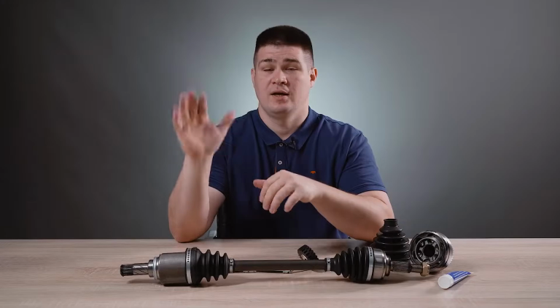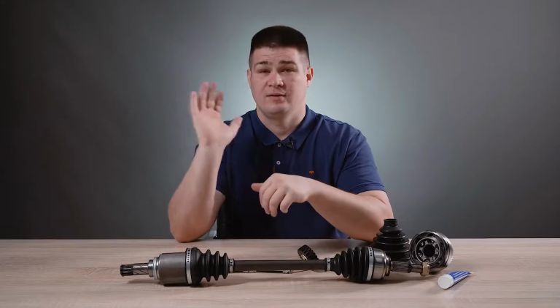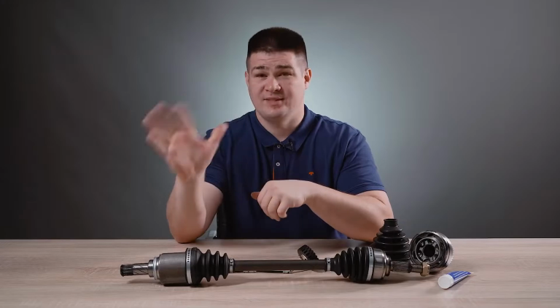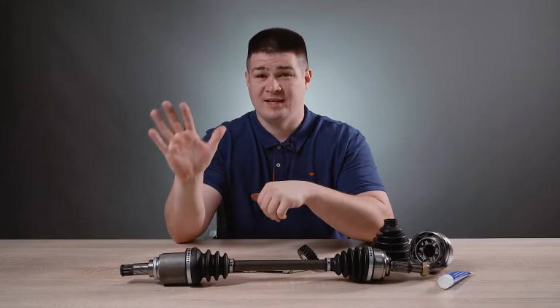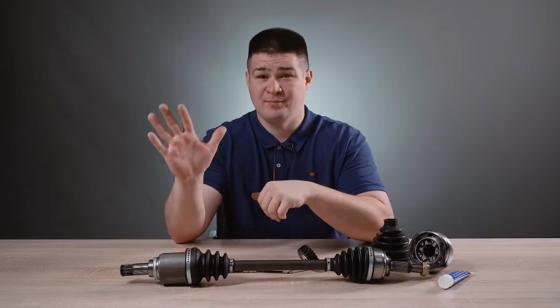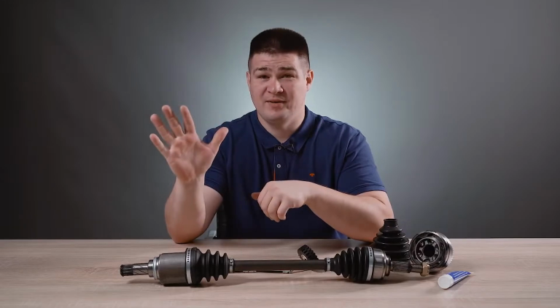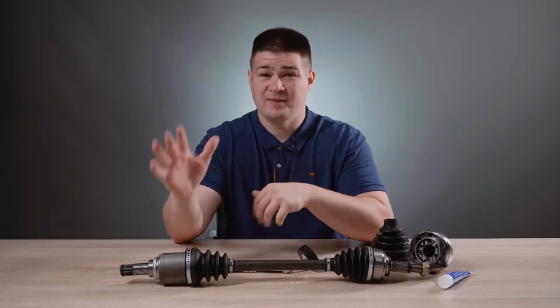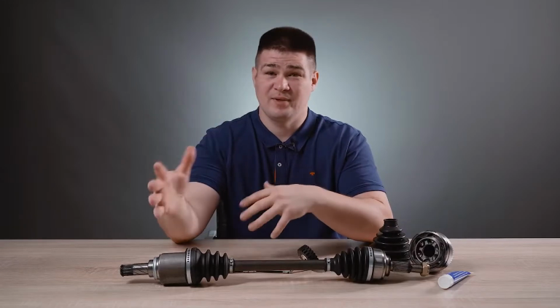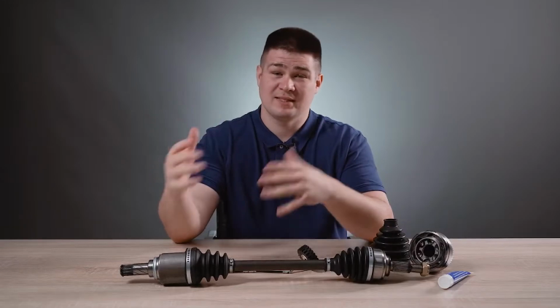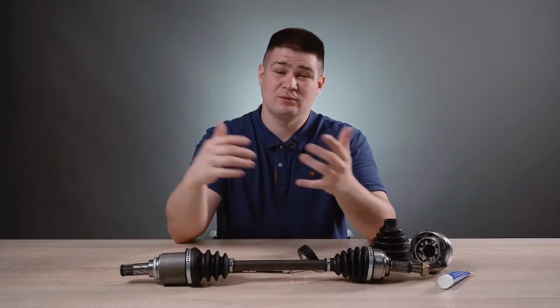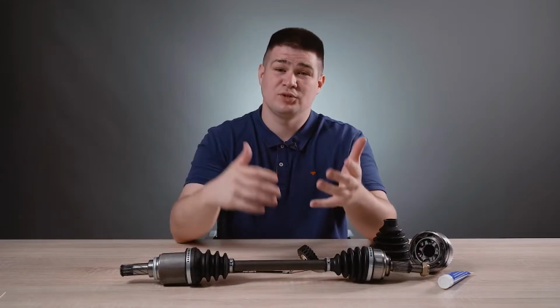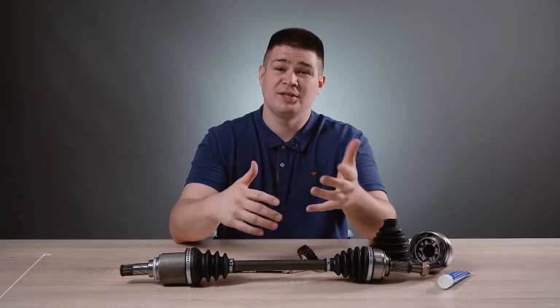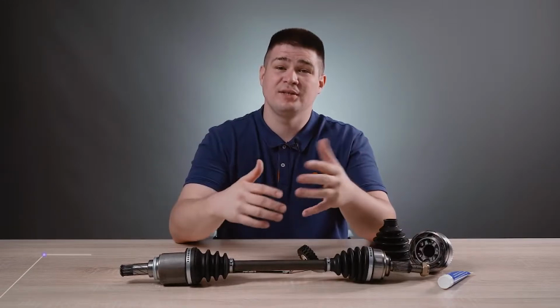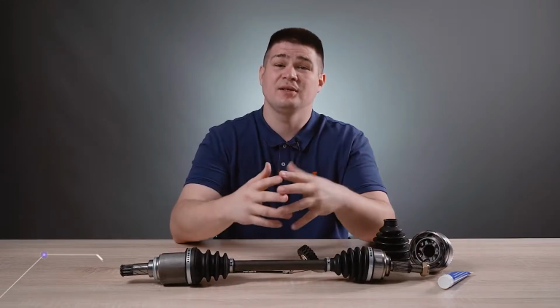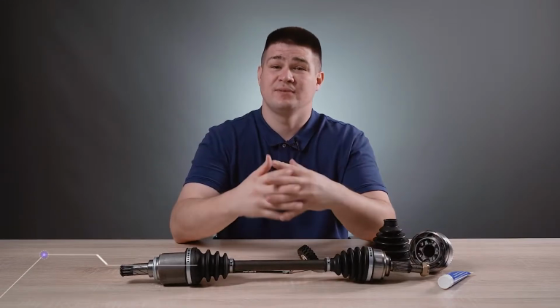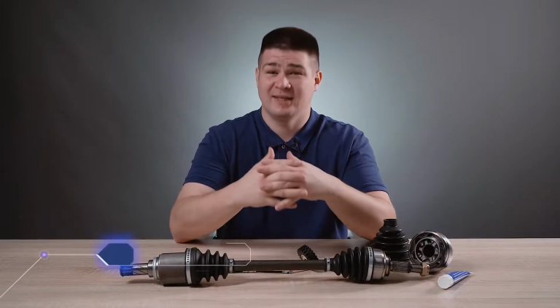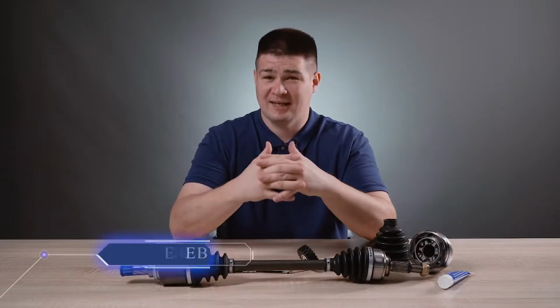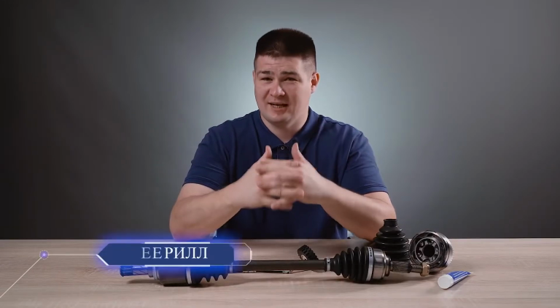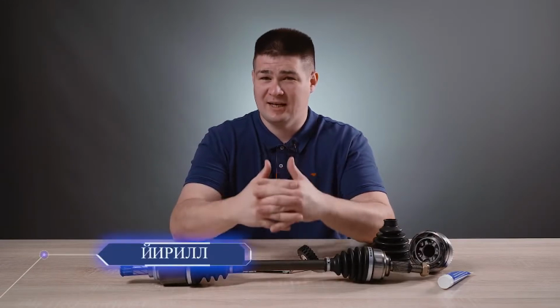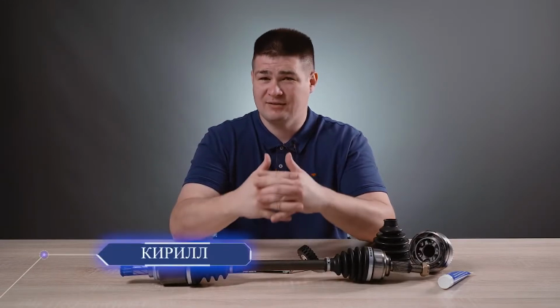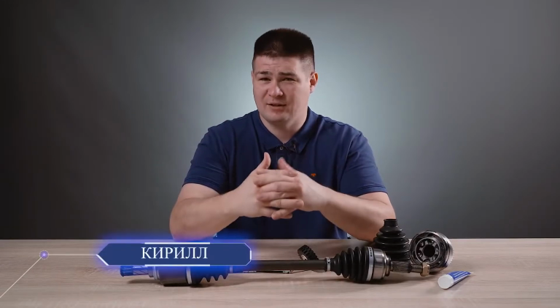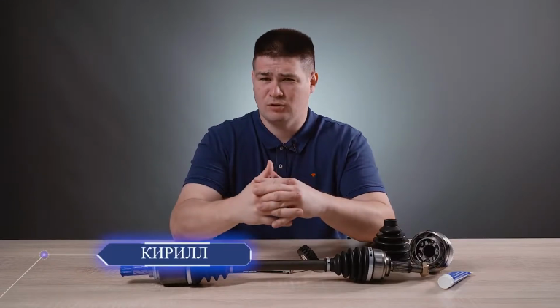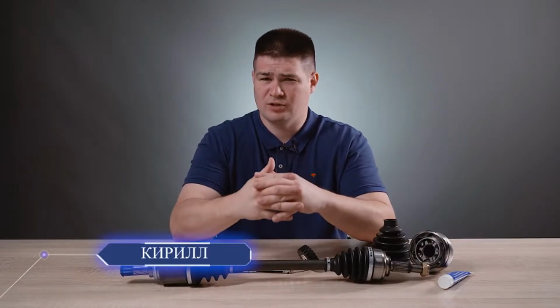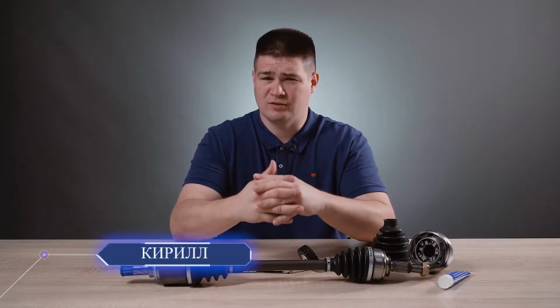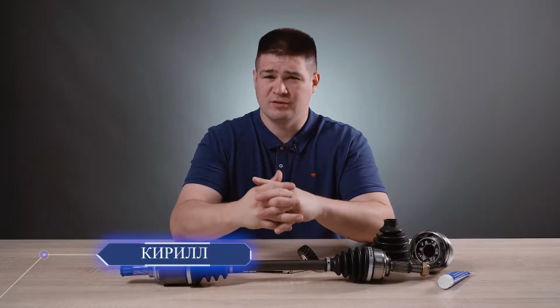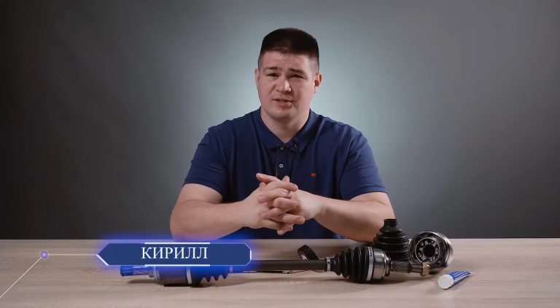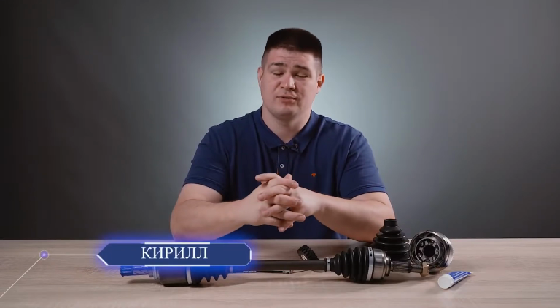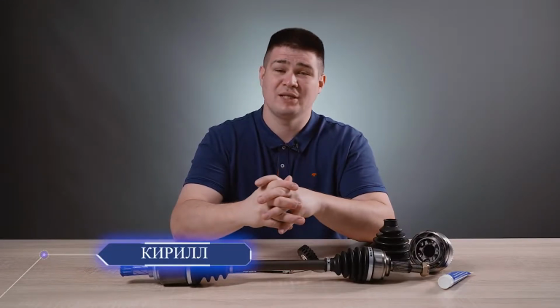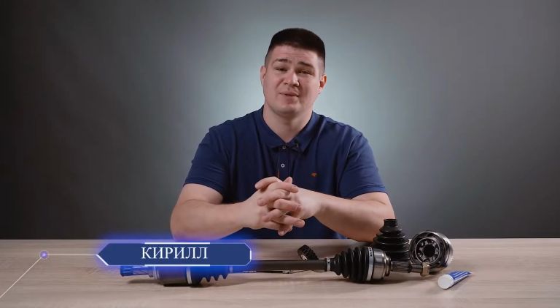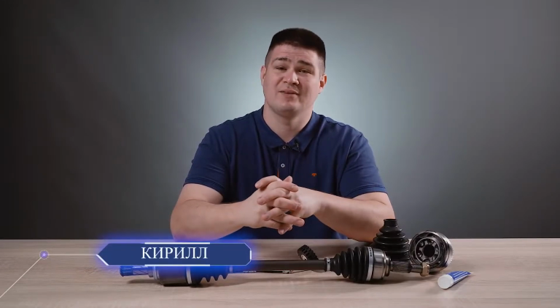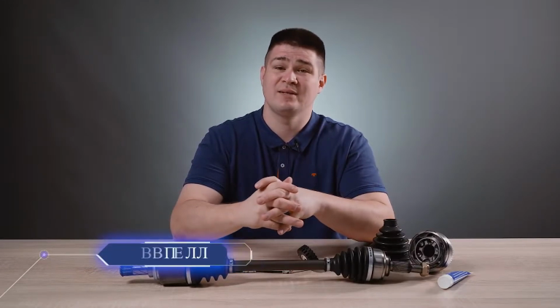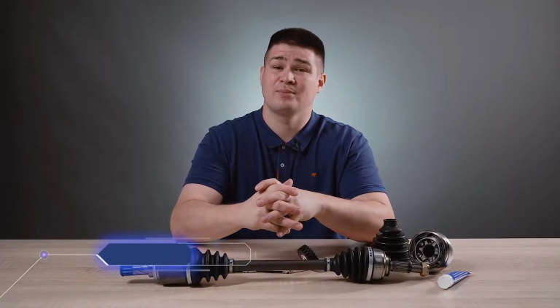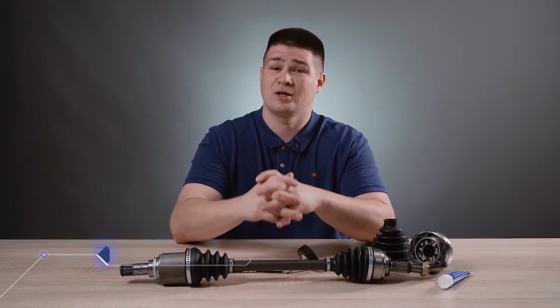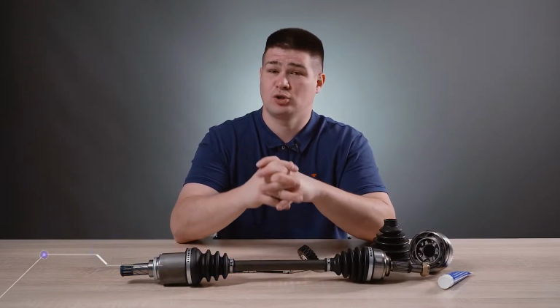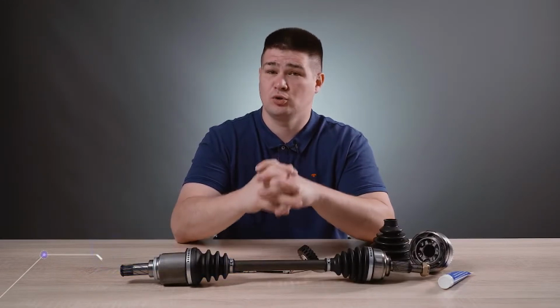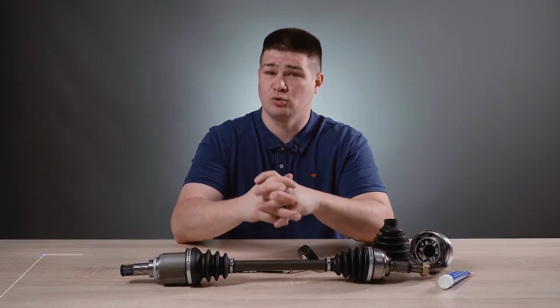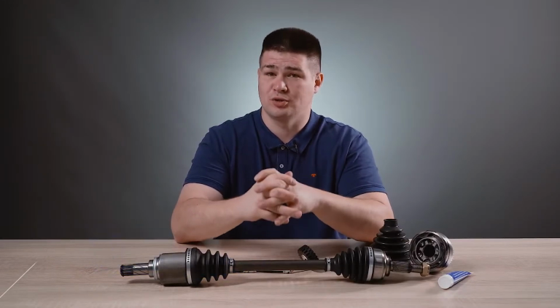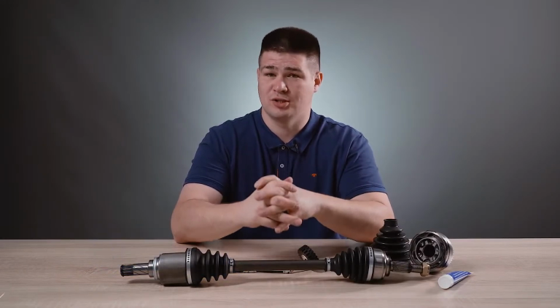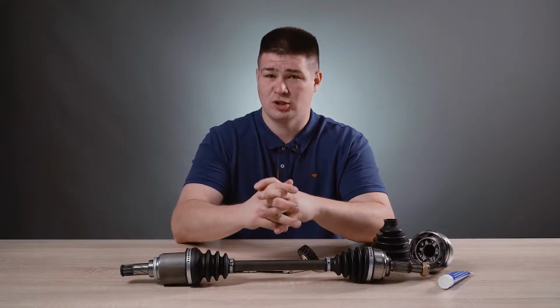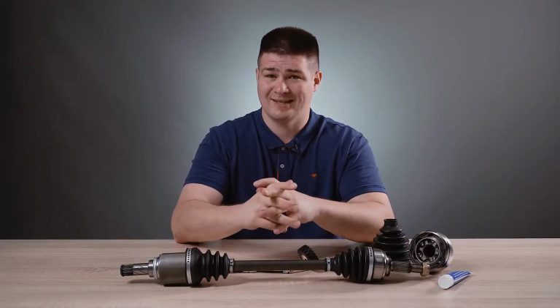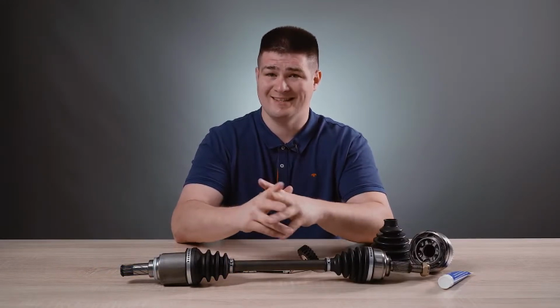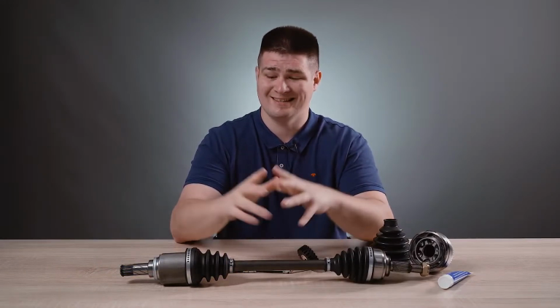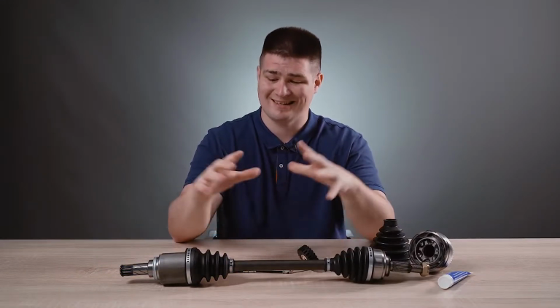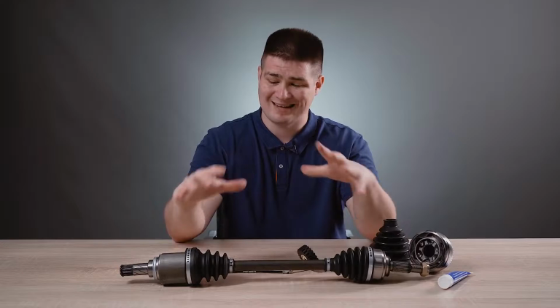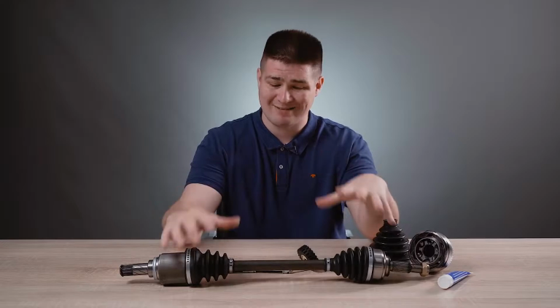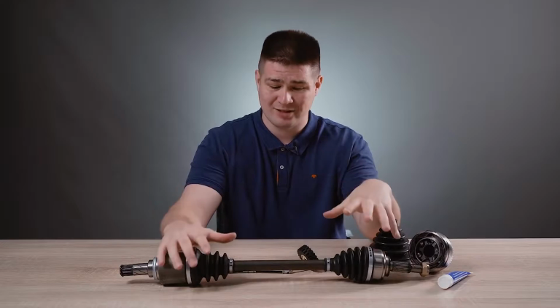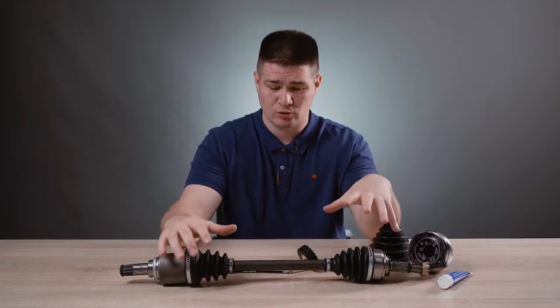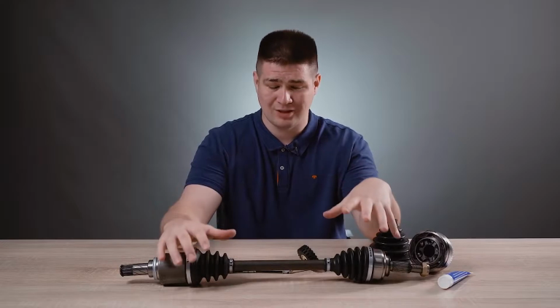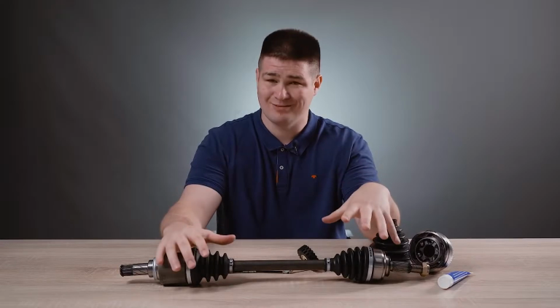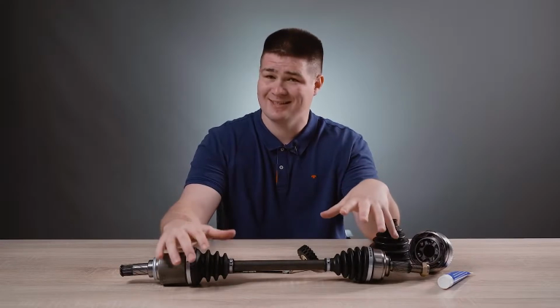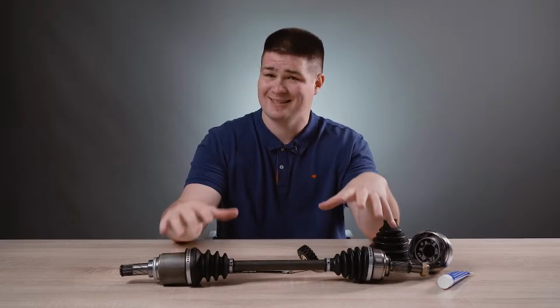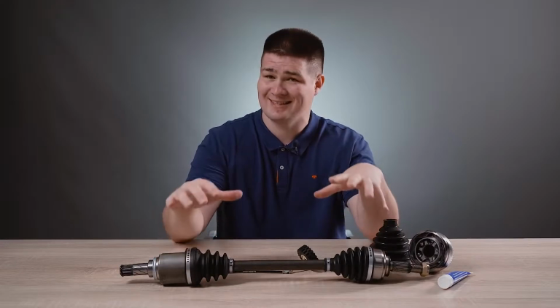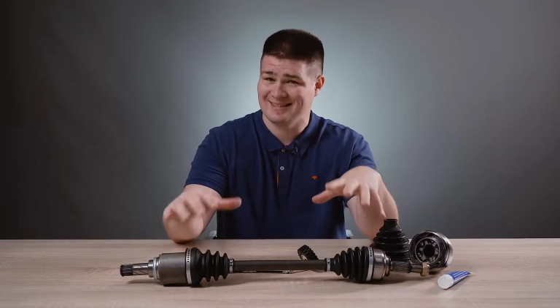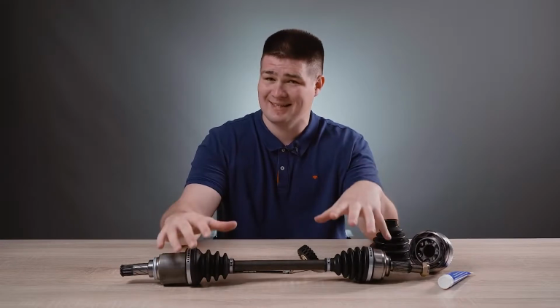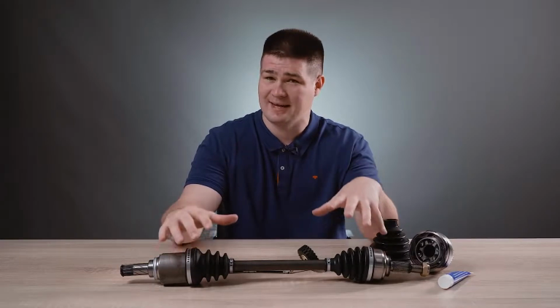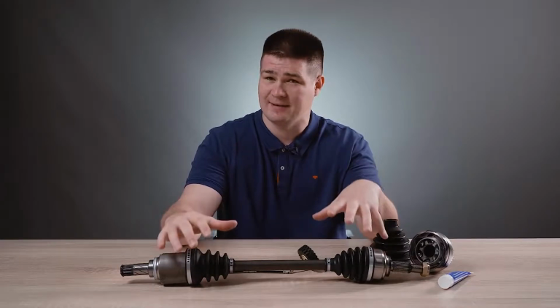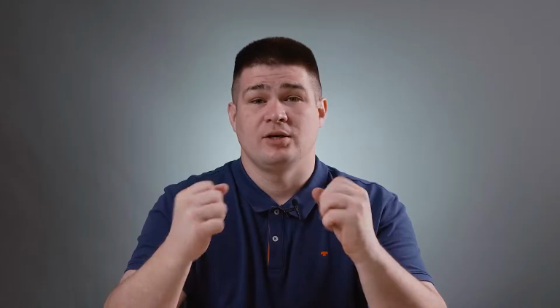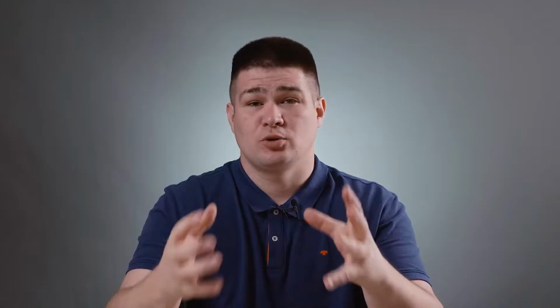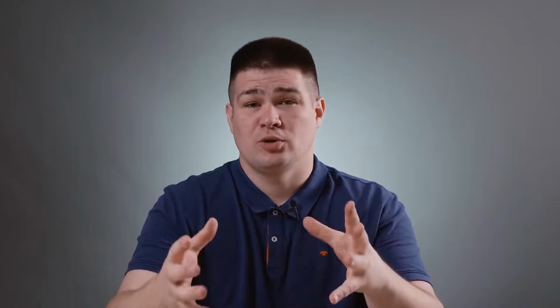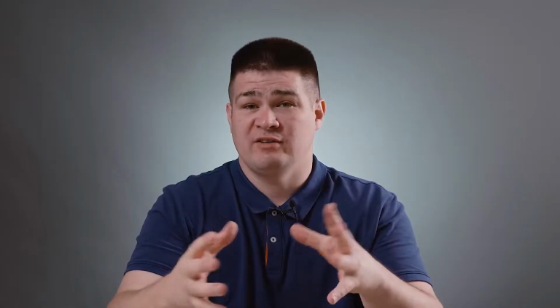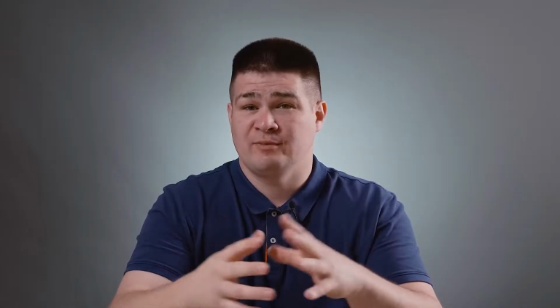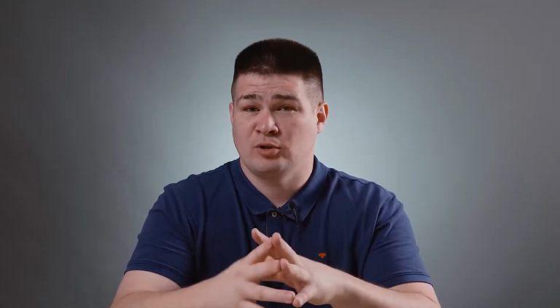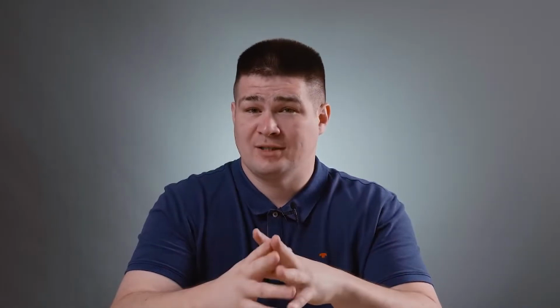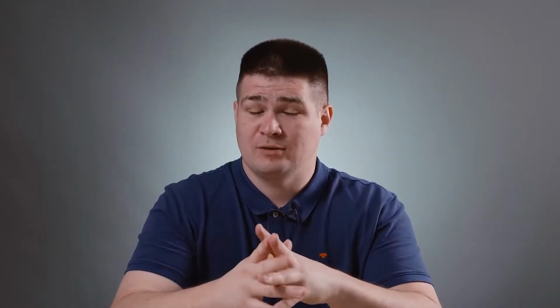Hello everyone, my name is Kirill. Welcome to the Auto Advisor channel. Today we will talk about CV joints — constant velocity joints.